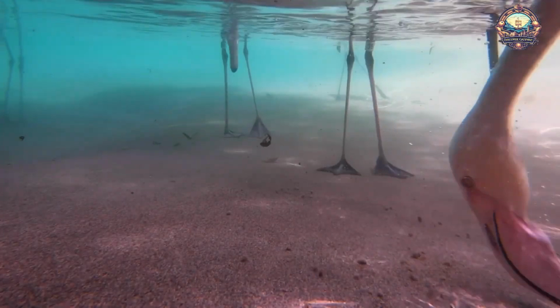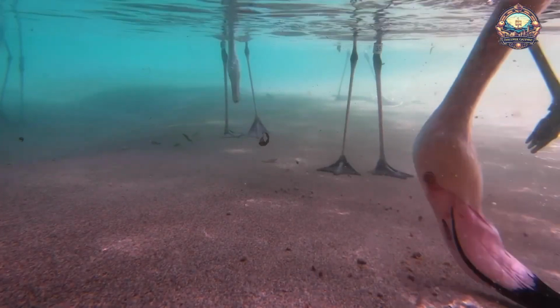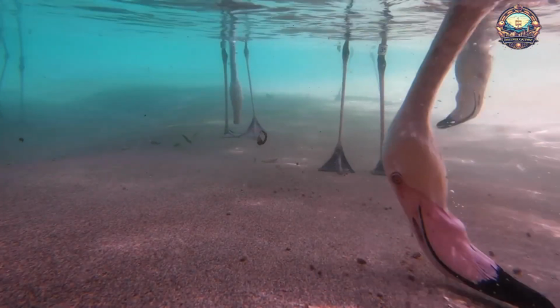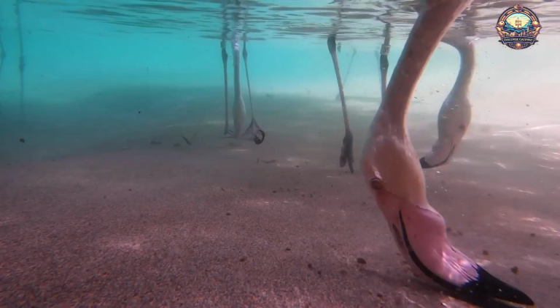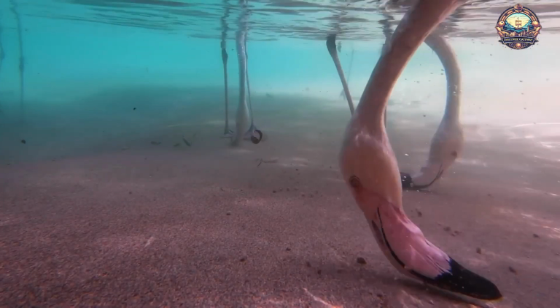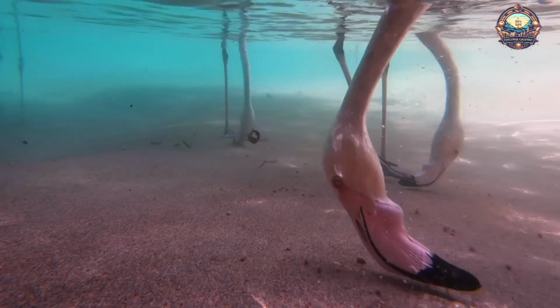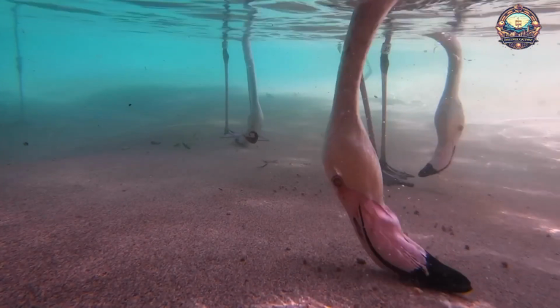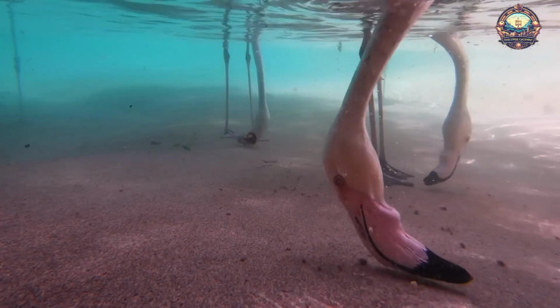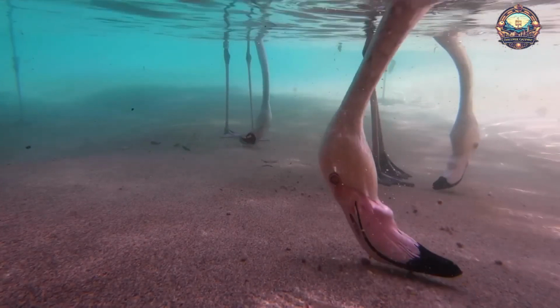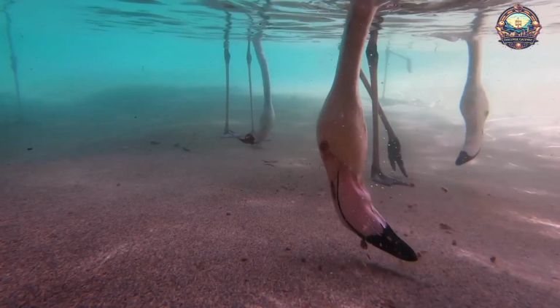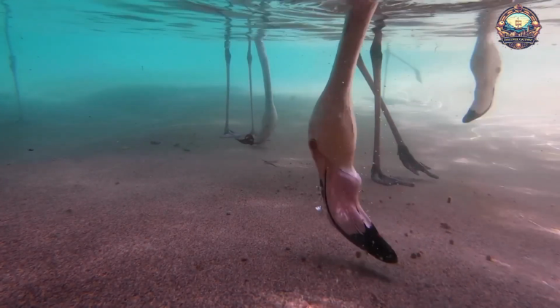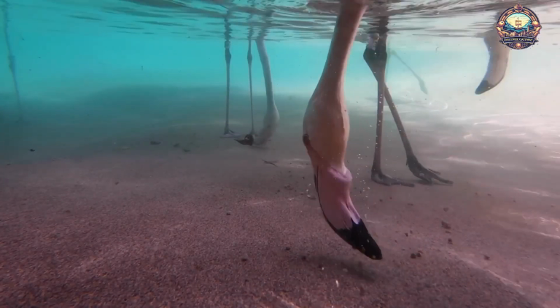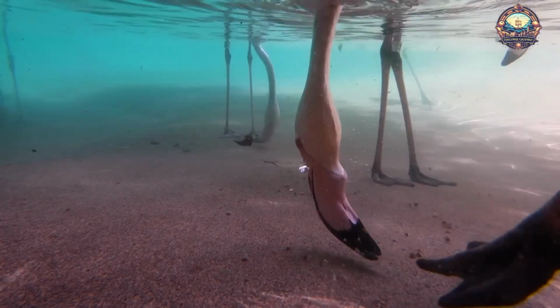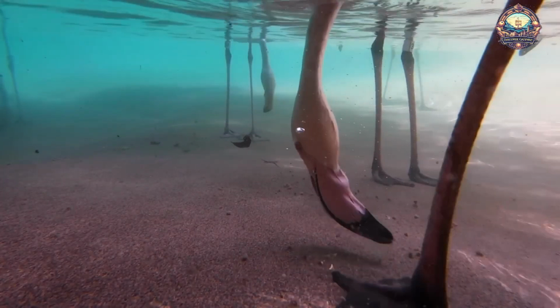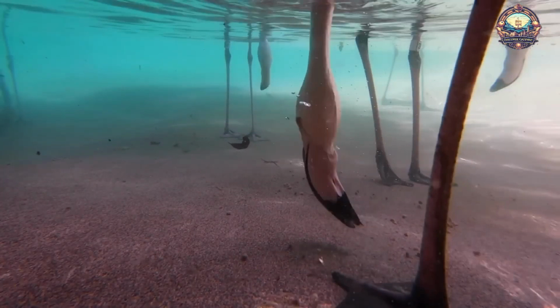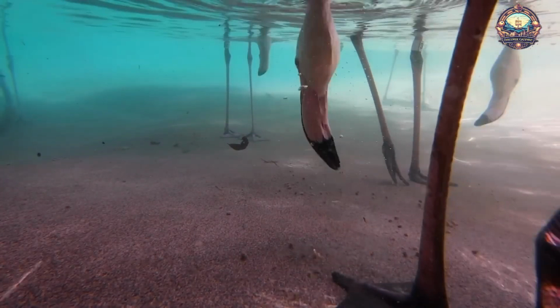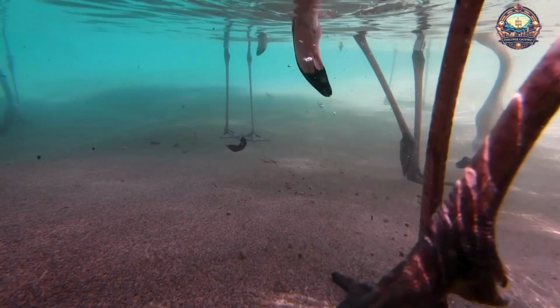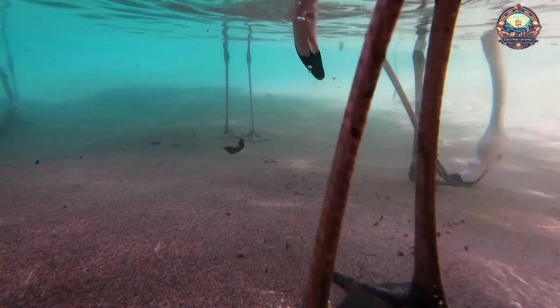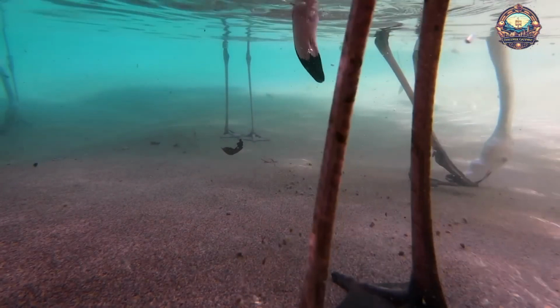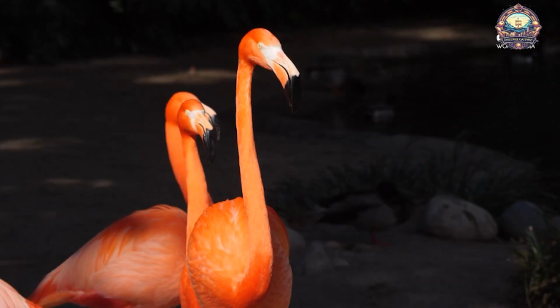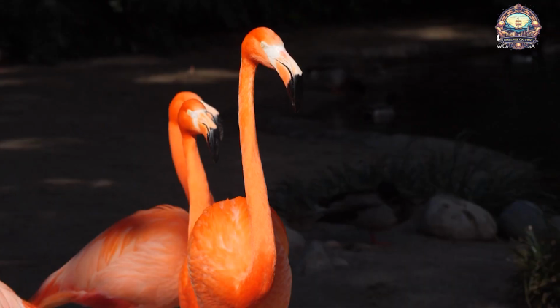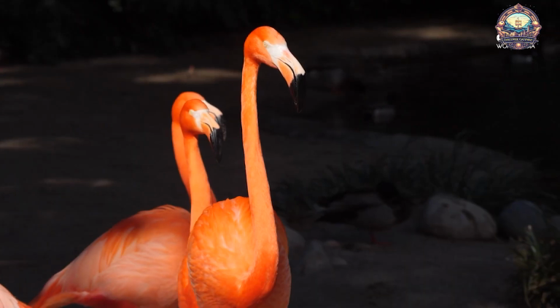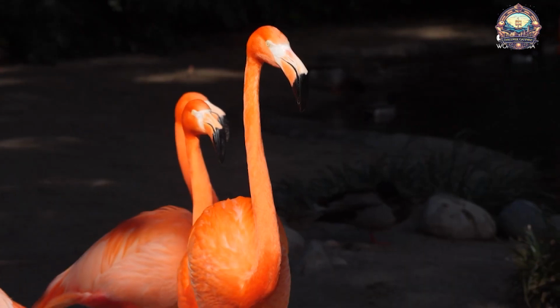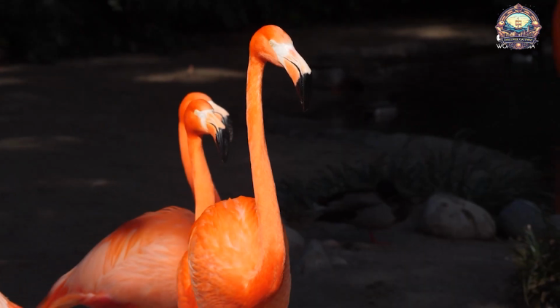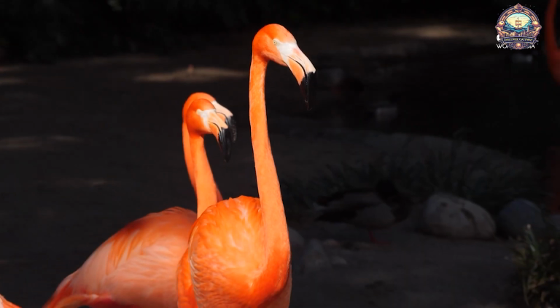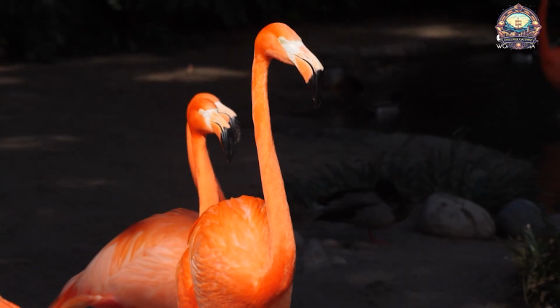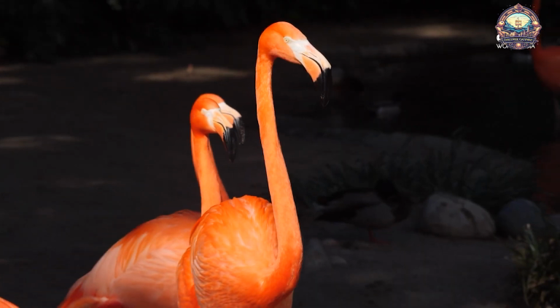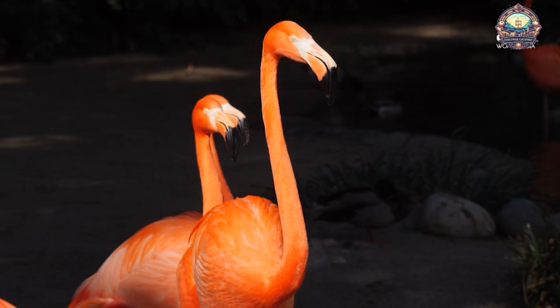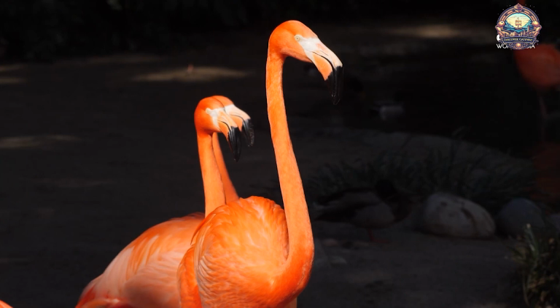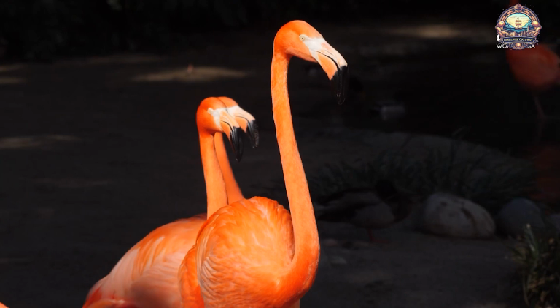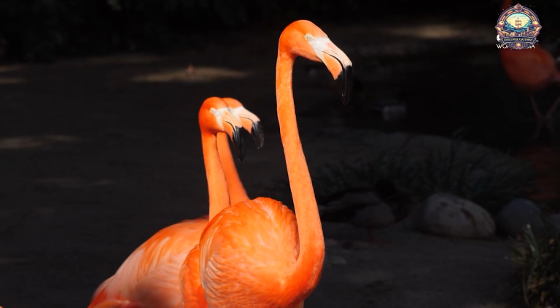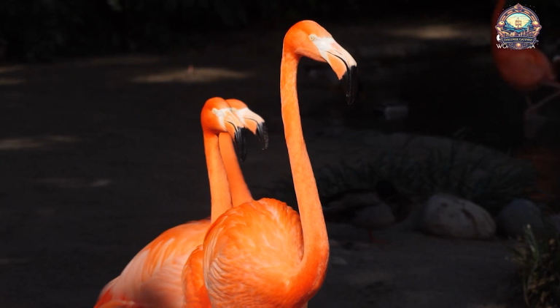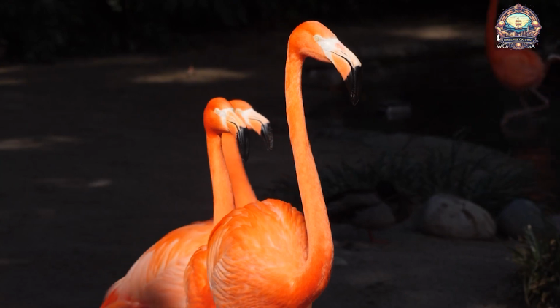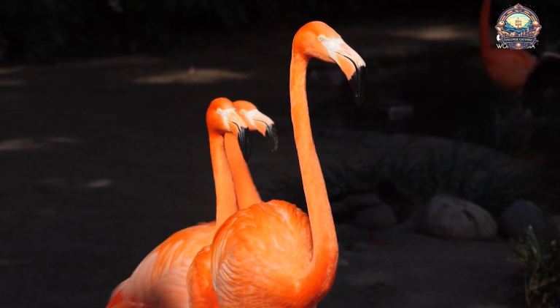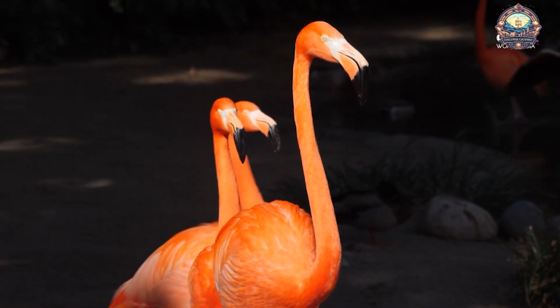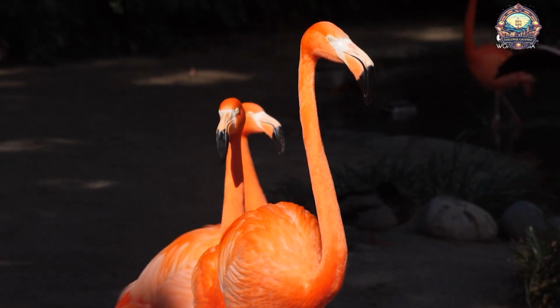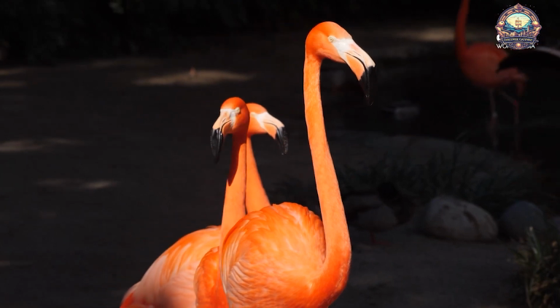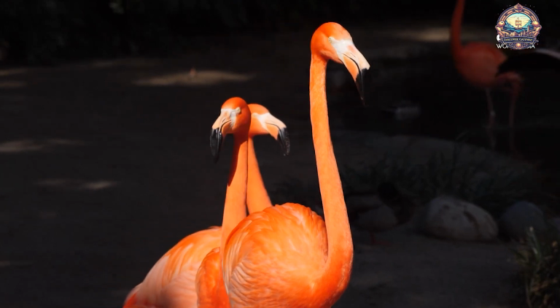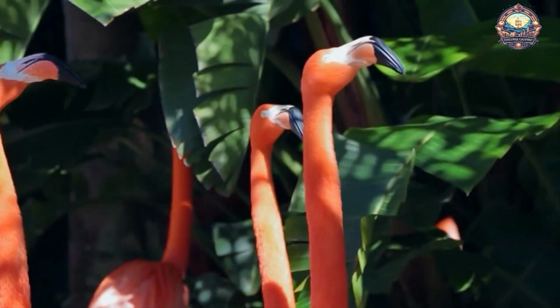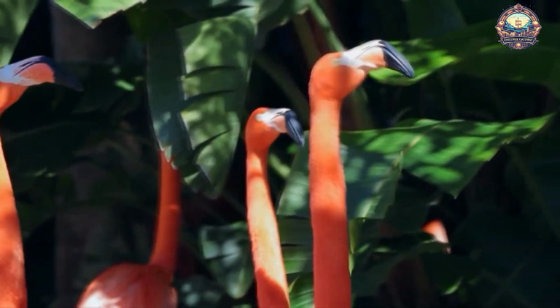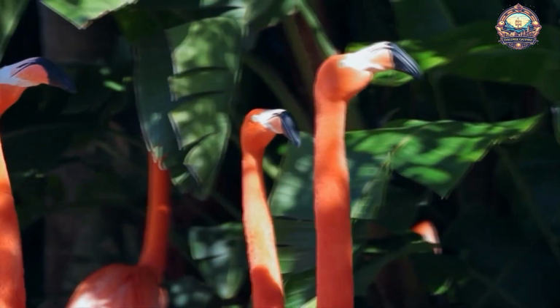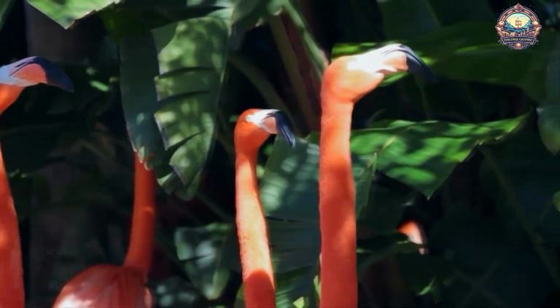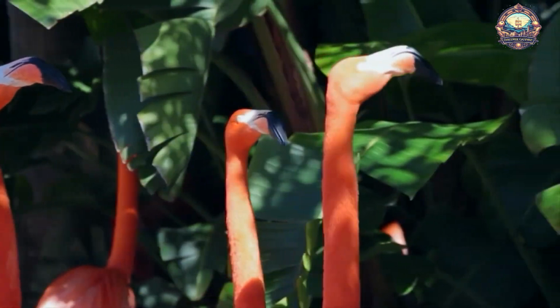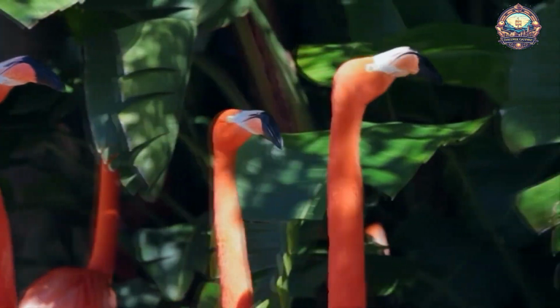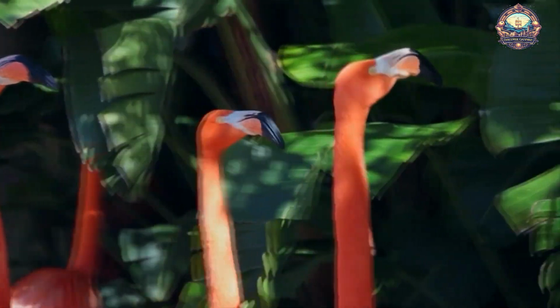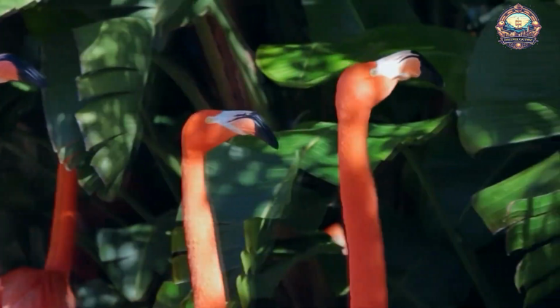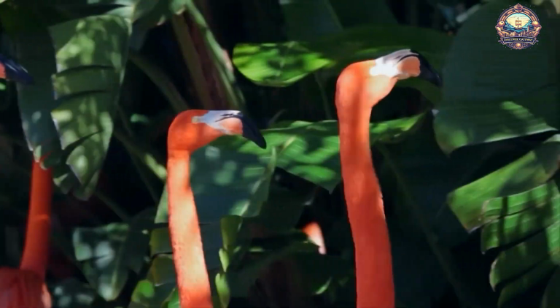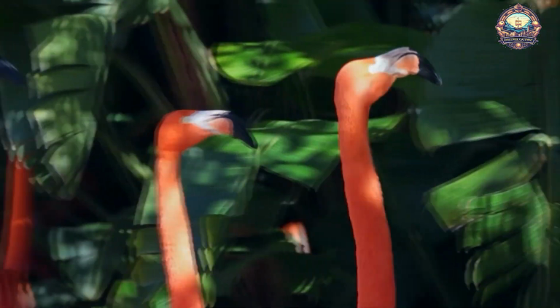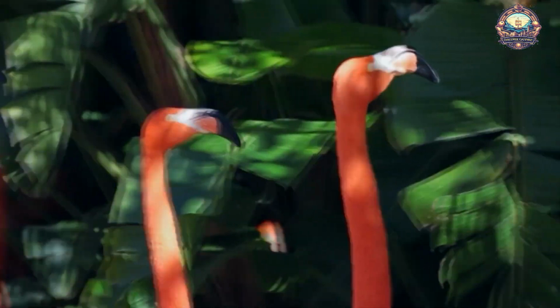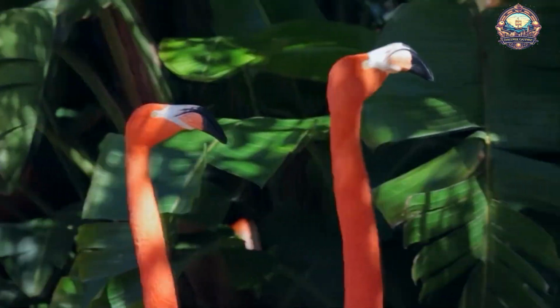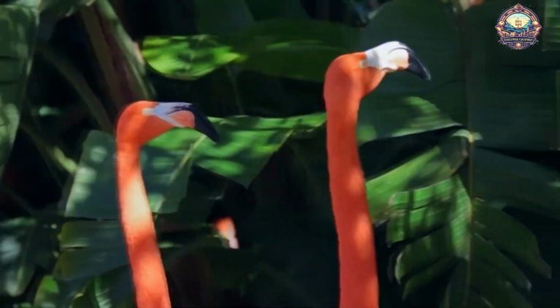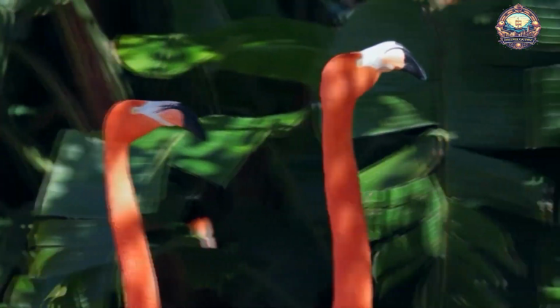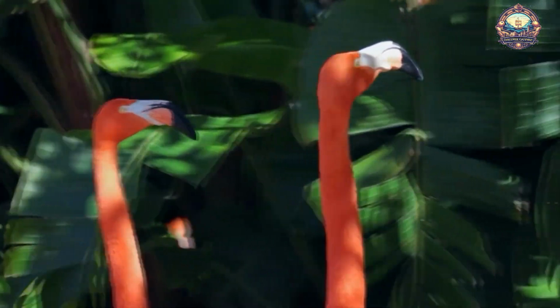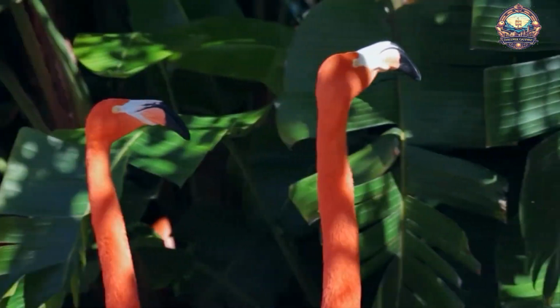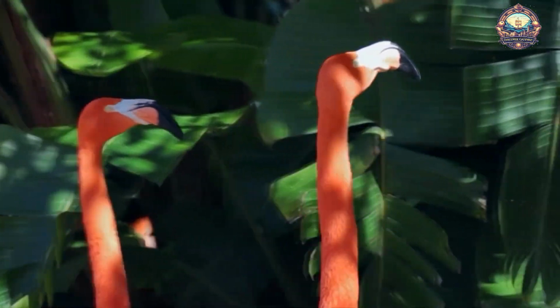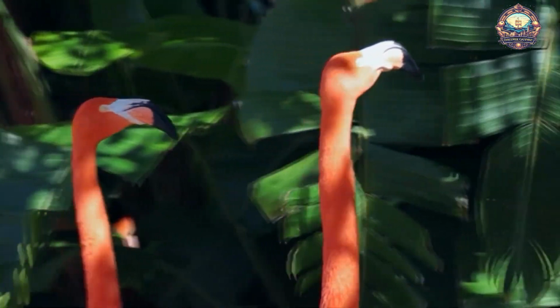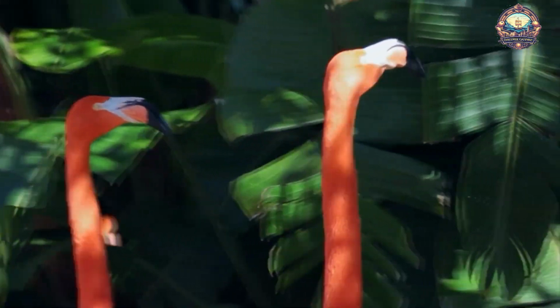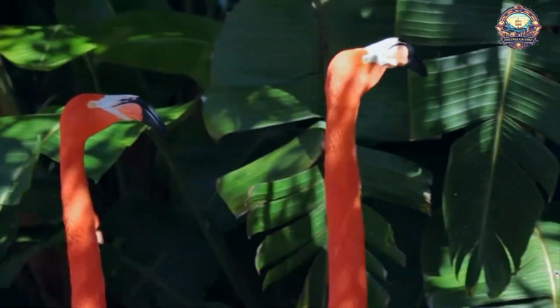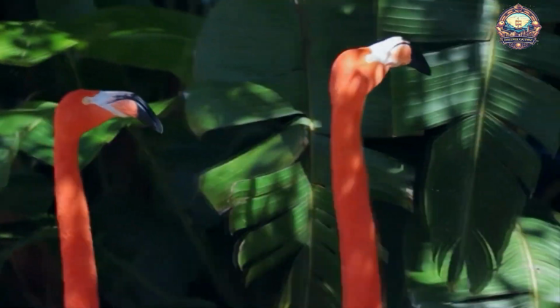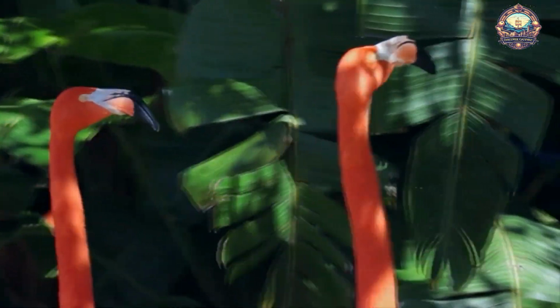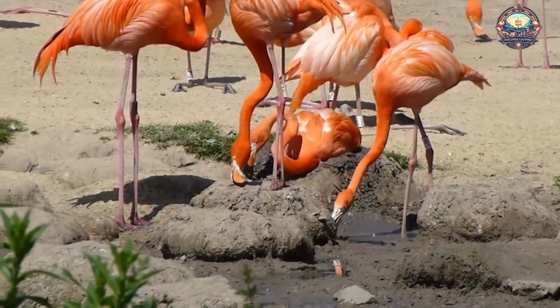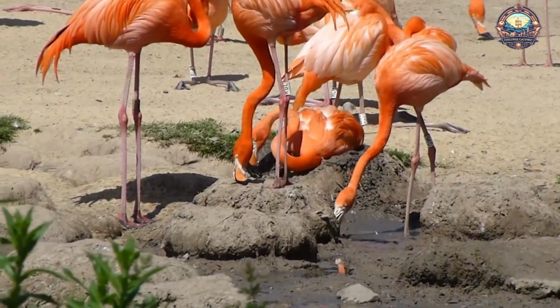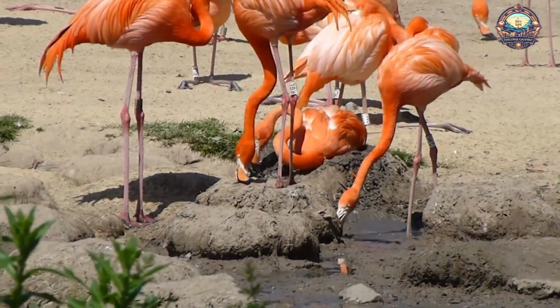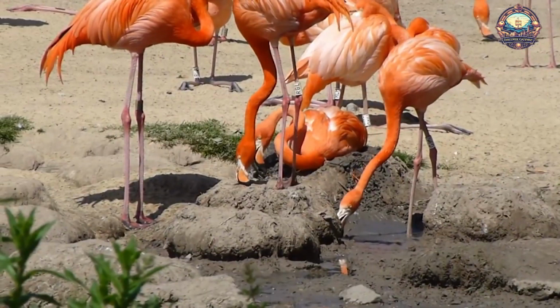Flamingos use their specialized beaks to filter feed, moving their heads upside down in the water to sift through mud and capture tiny food particles.